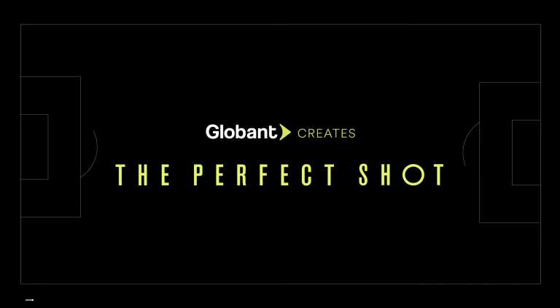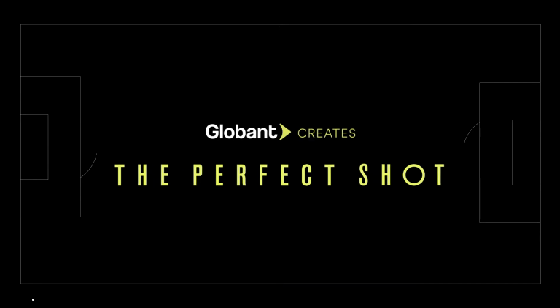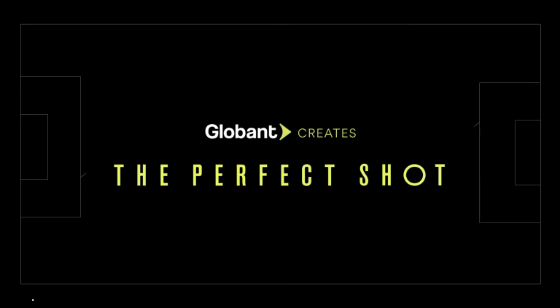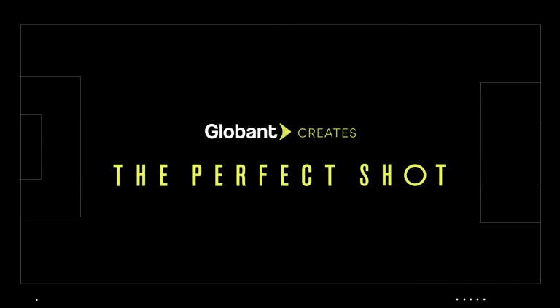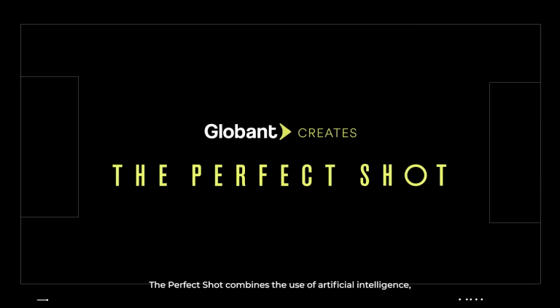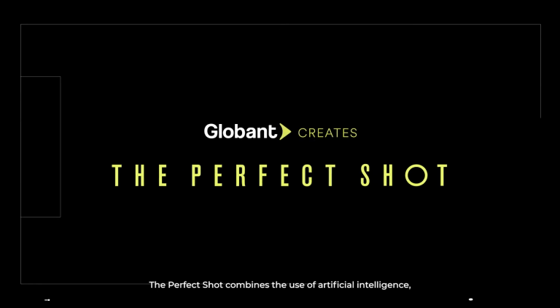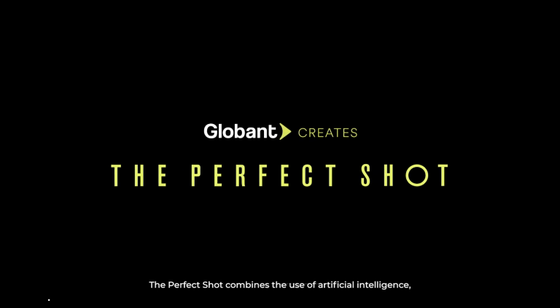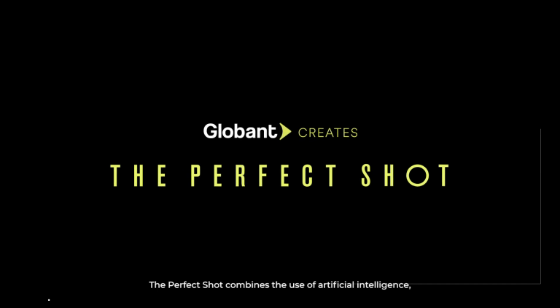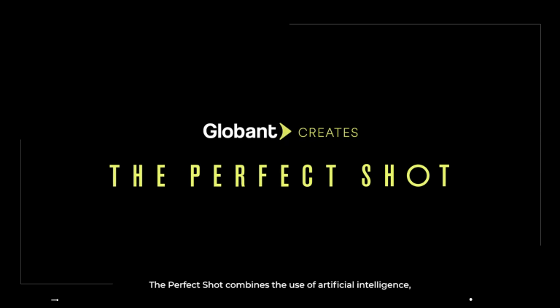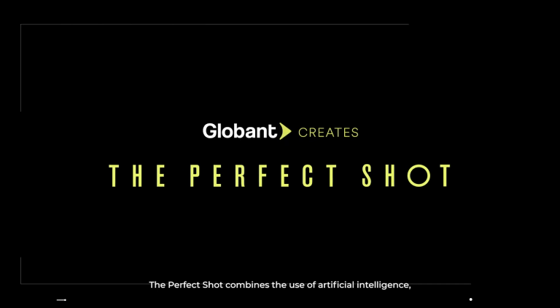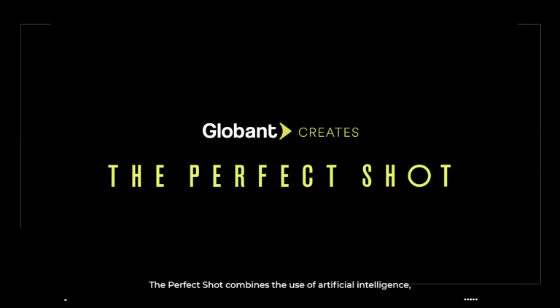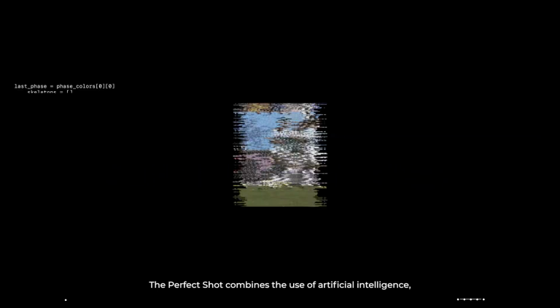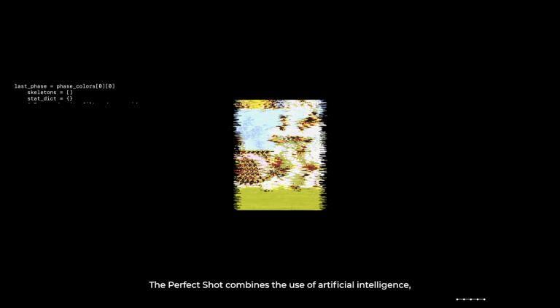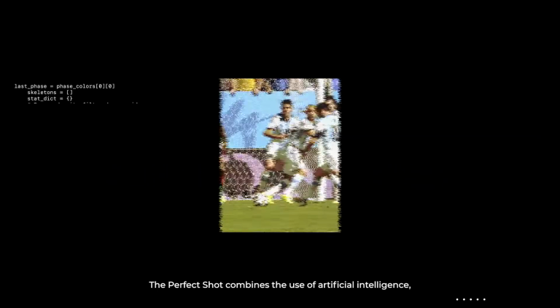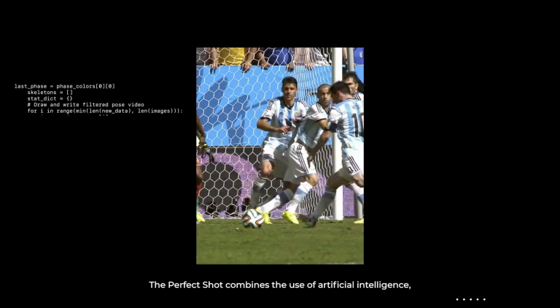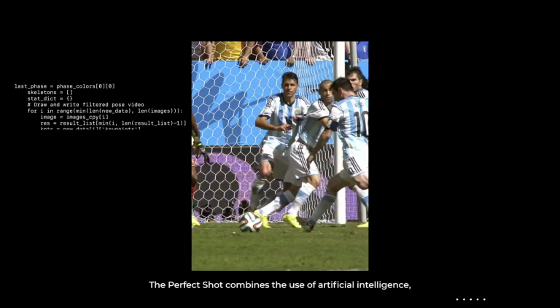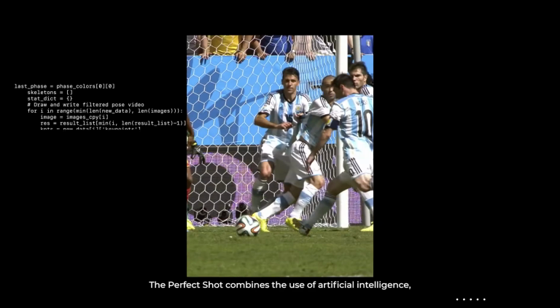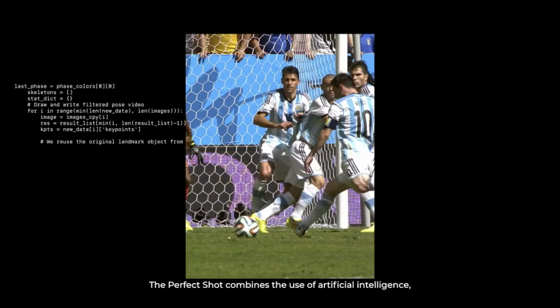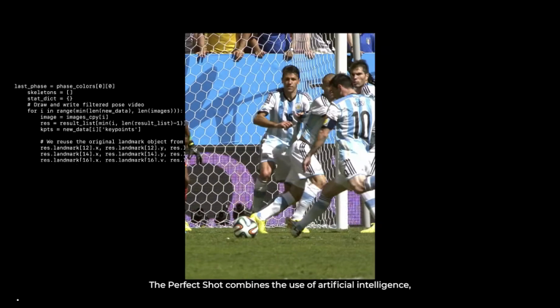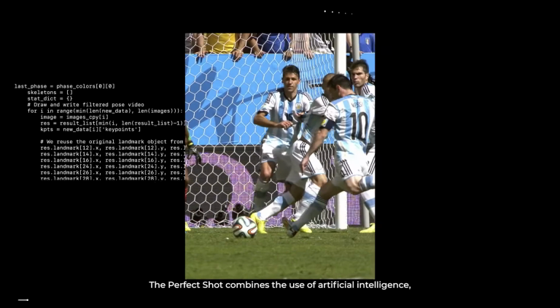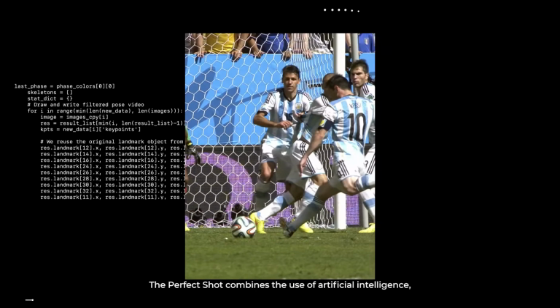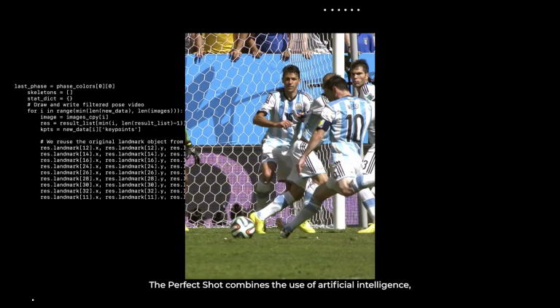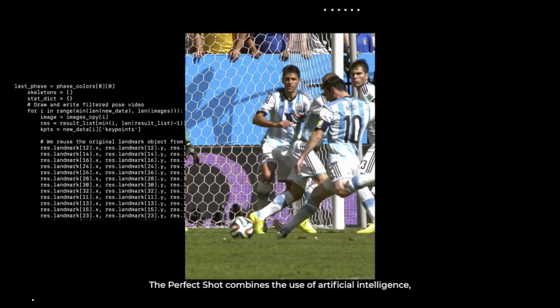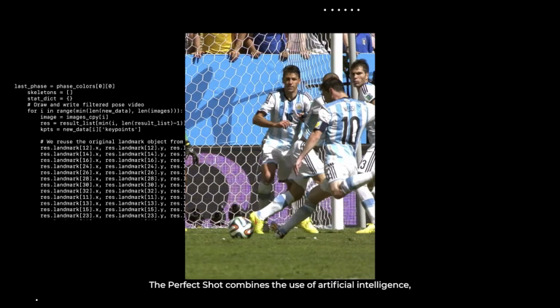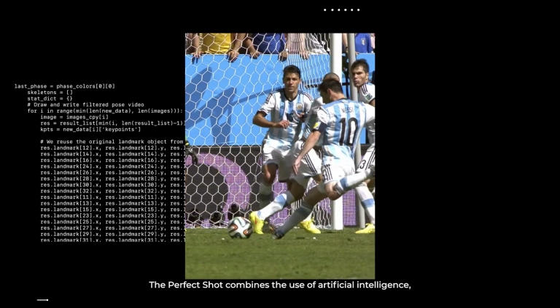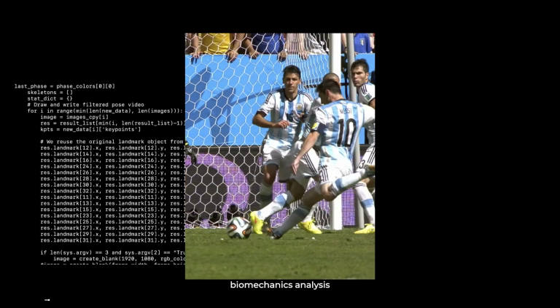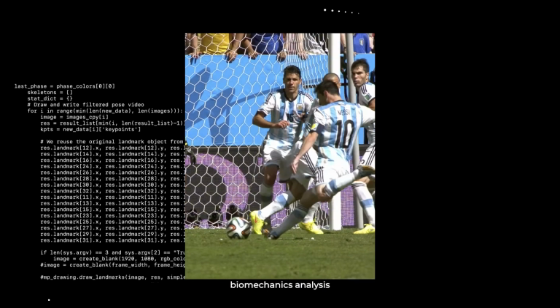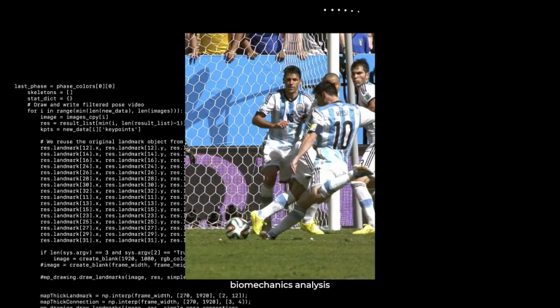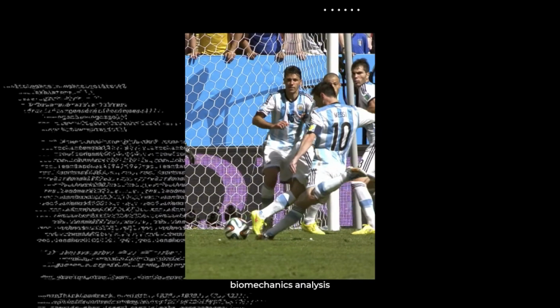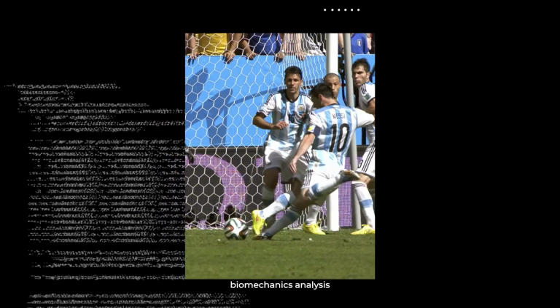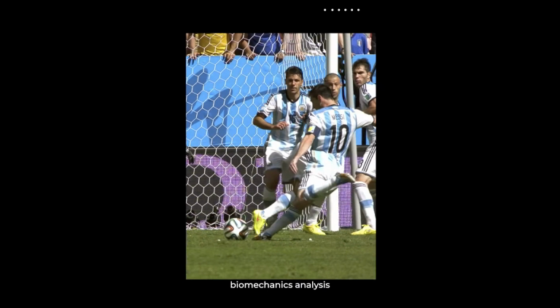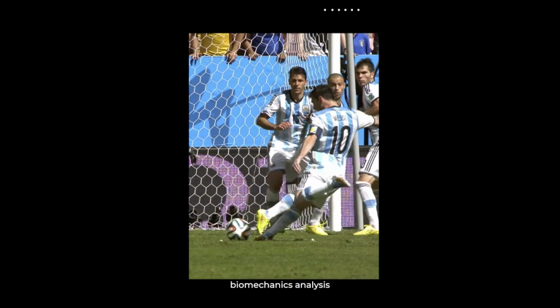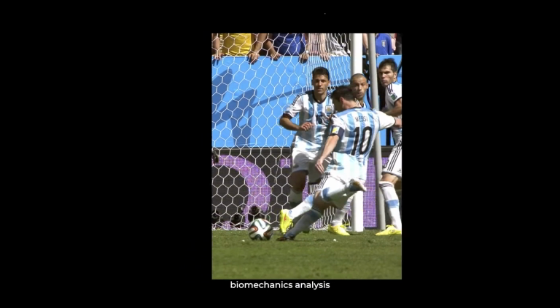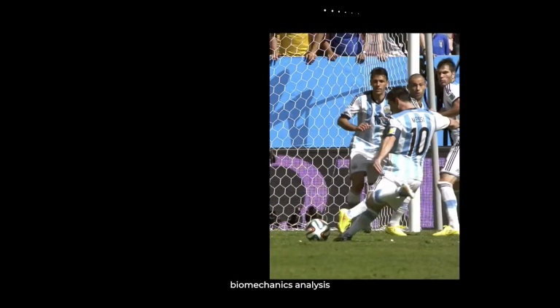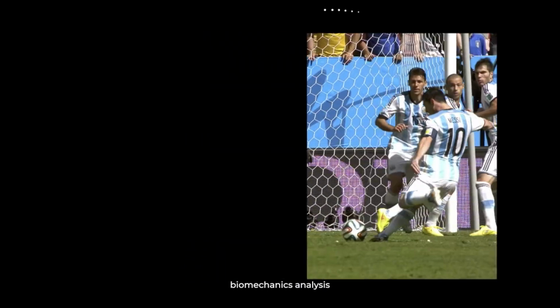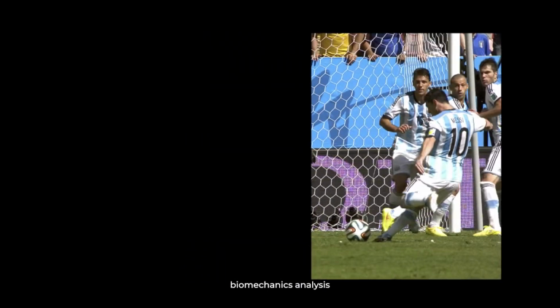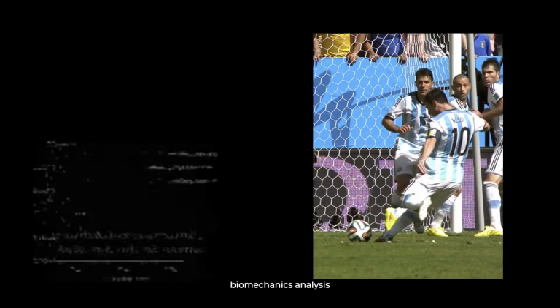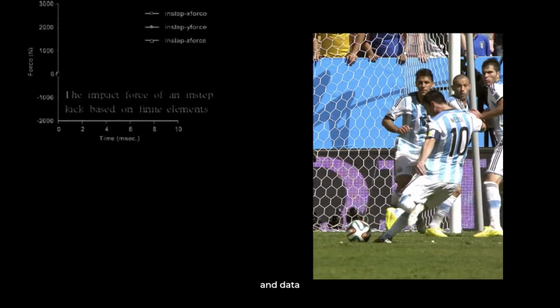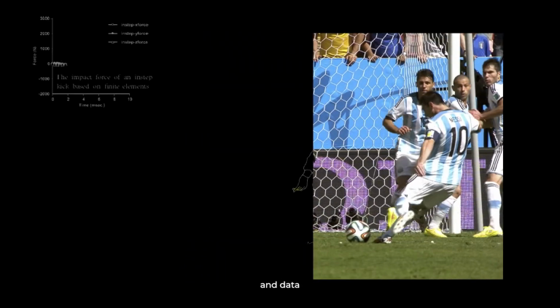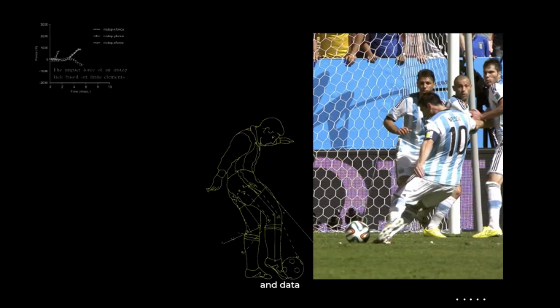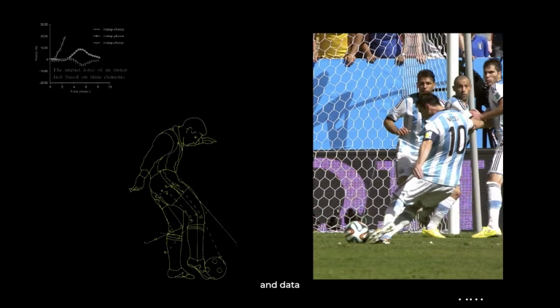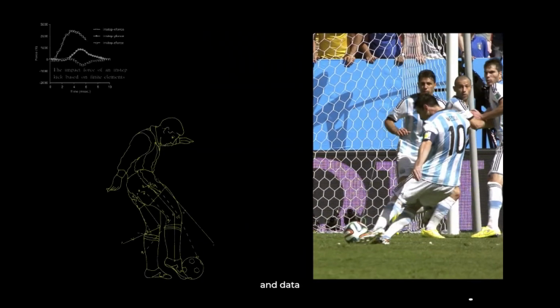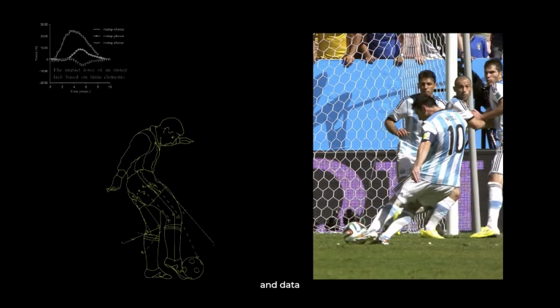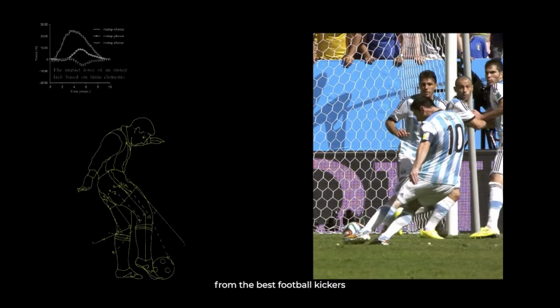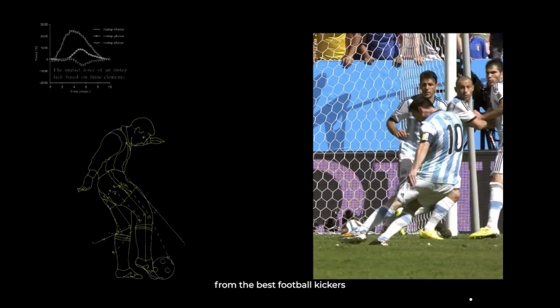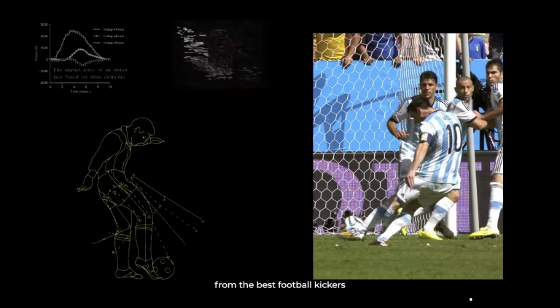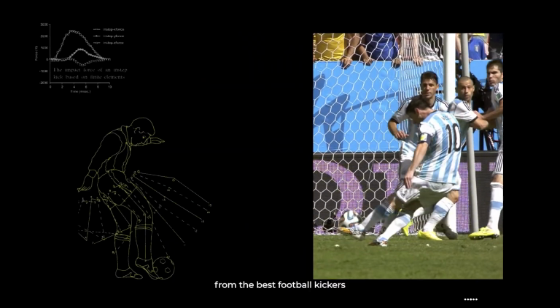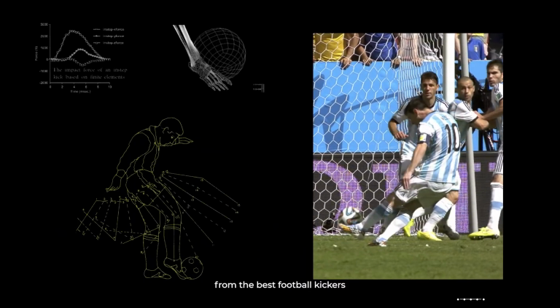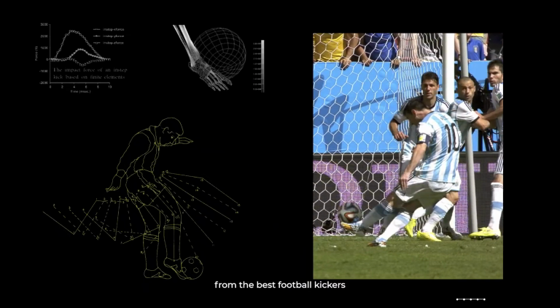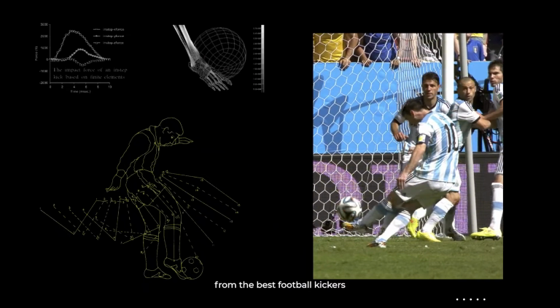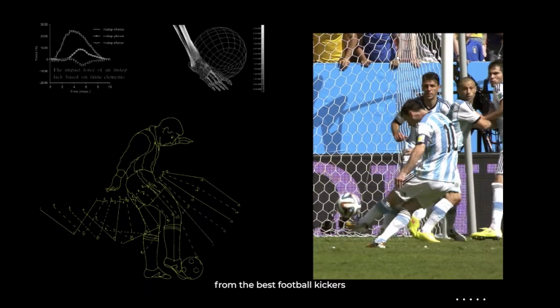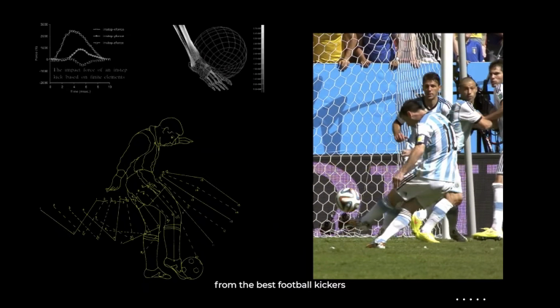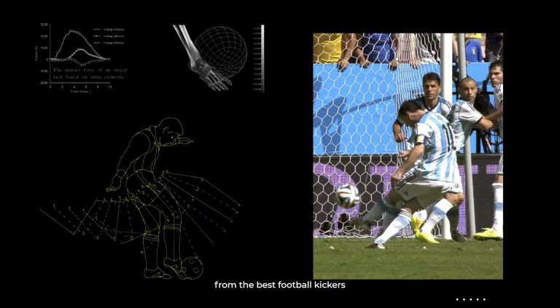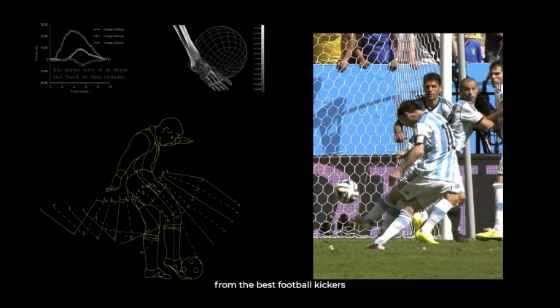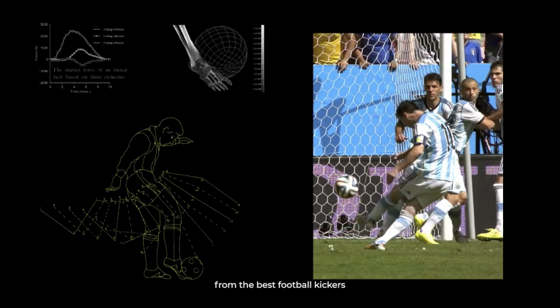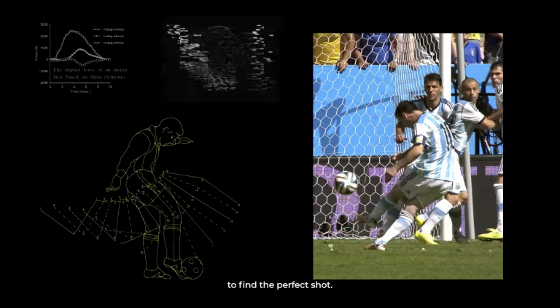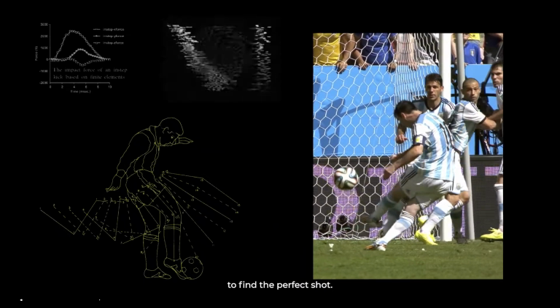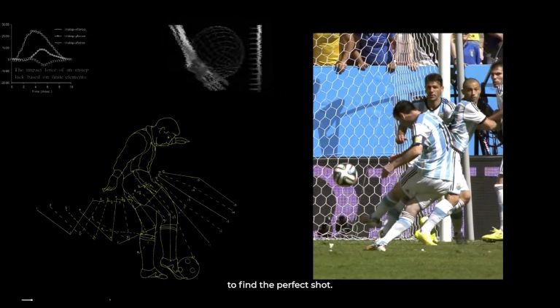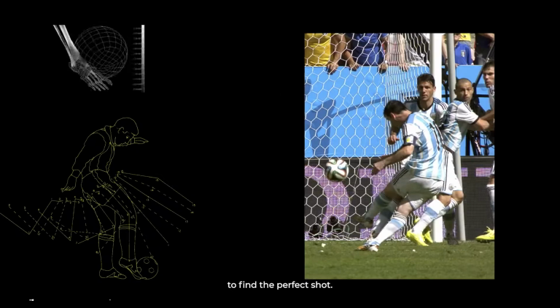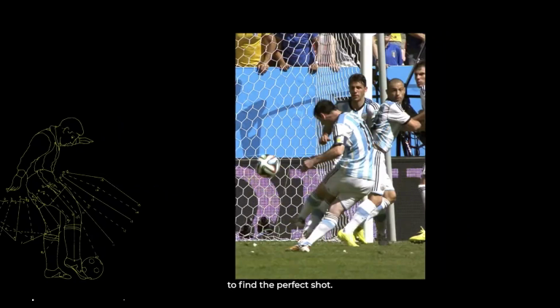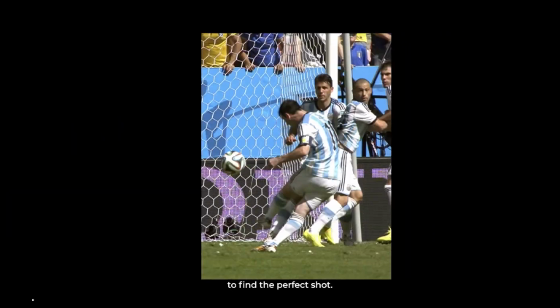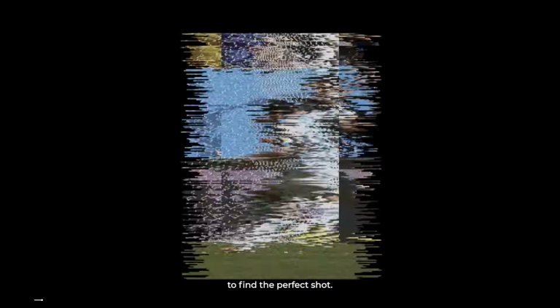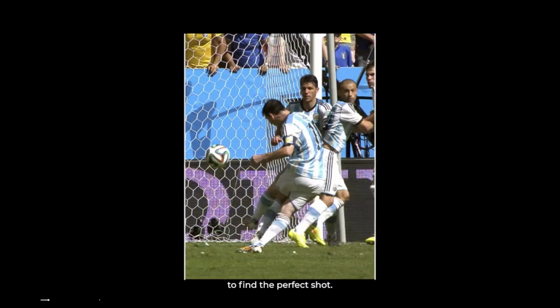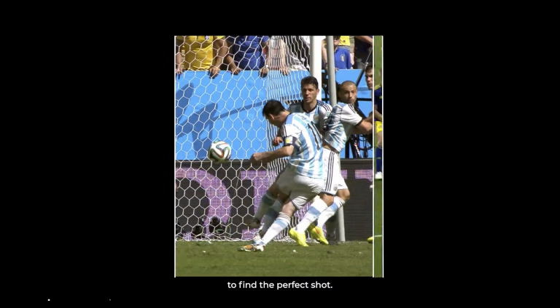The perfect shot combines the use of artificial intelligence, biomechanics analysis and data from the best football kickers to find the perfect shot.